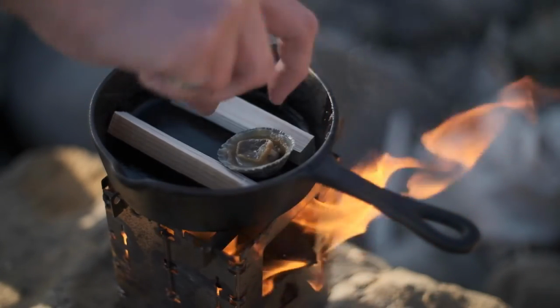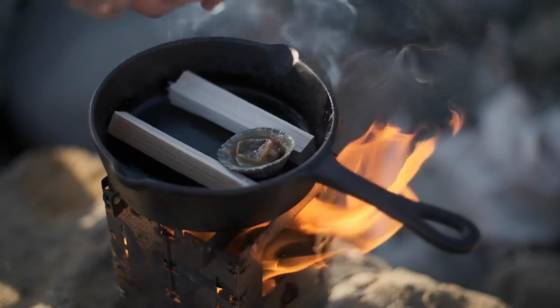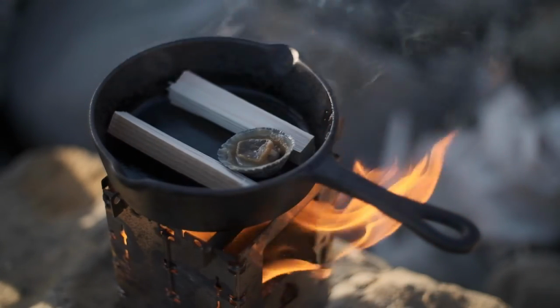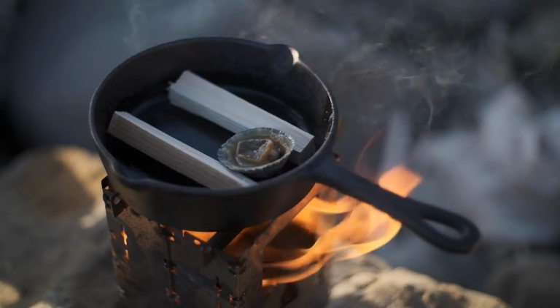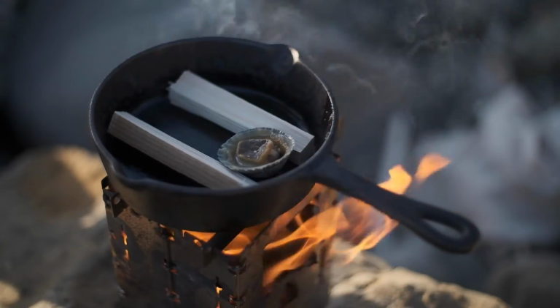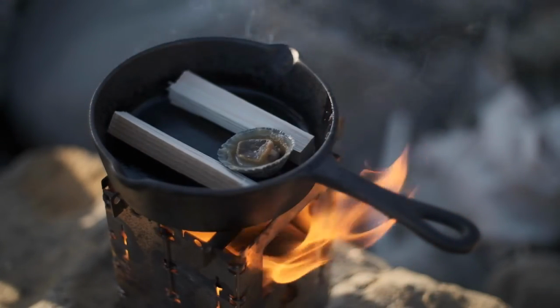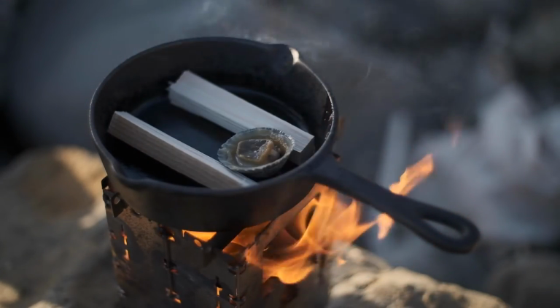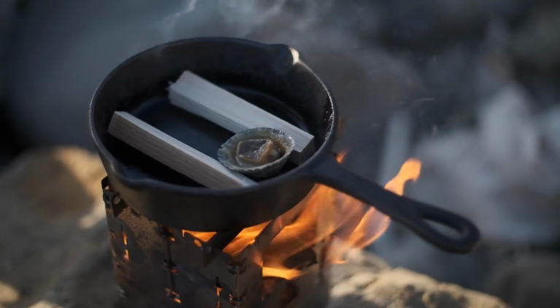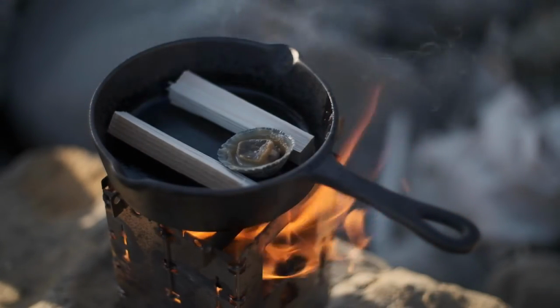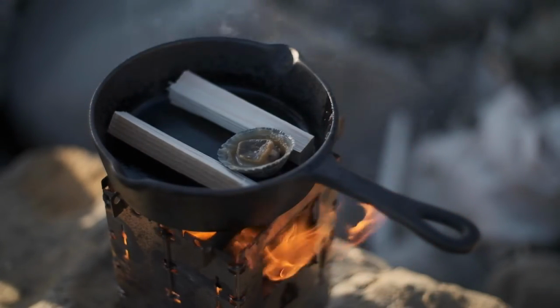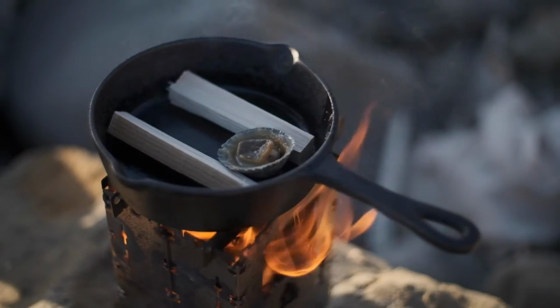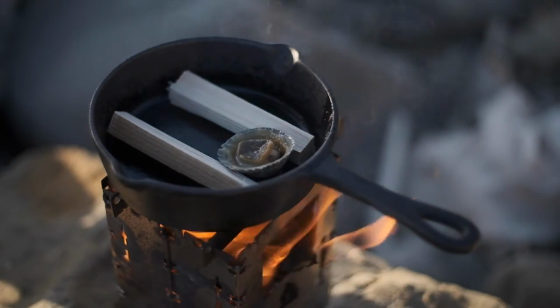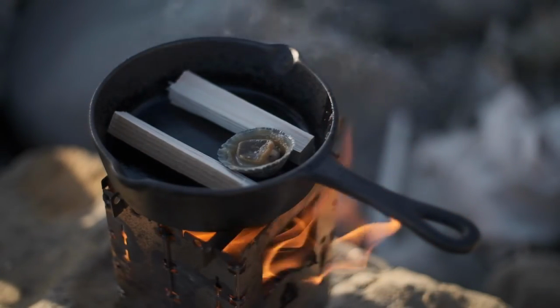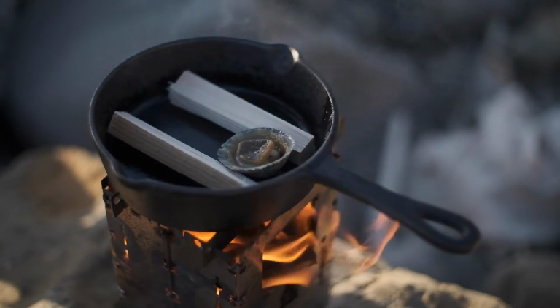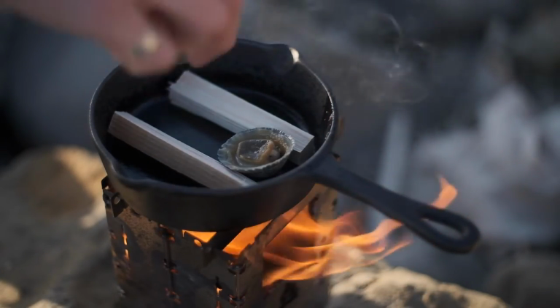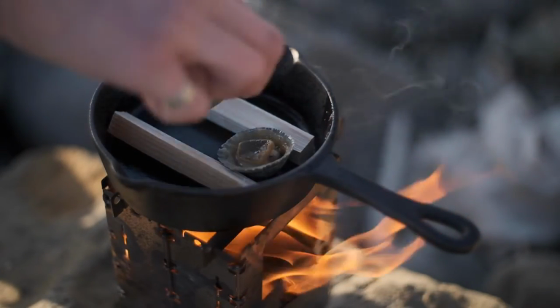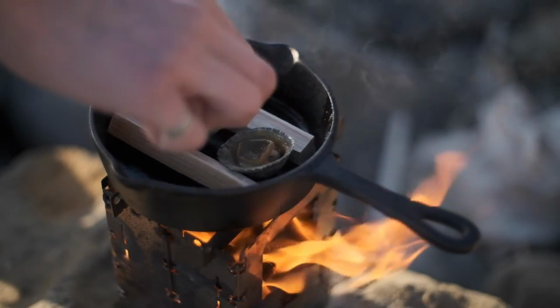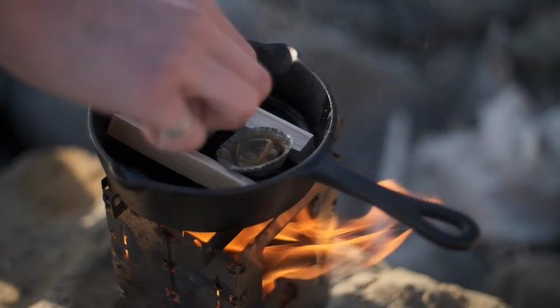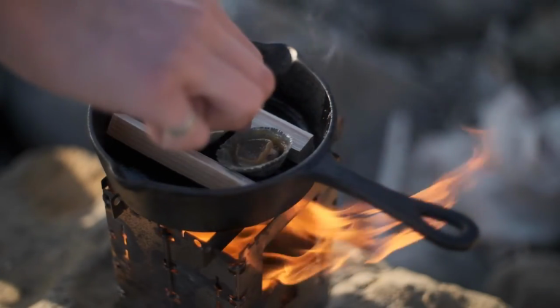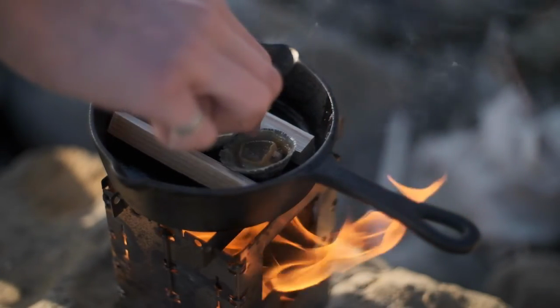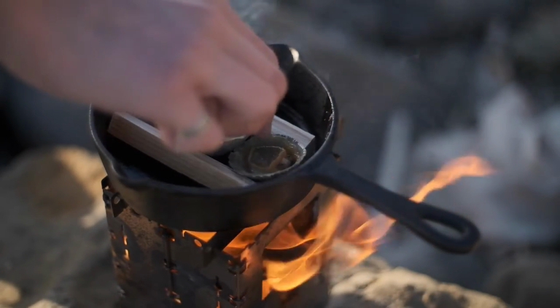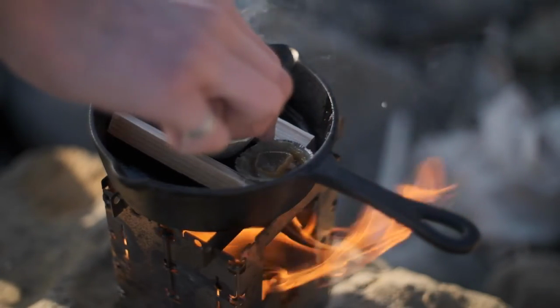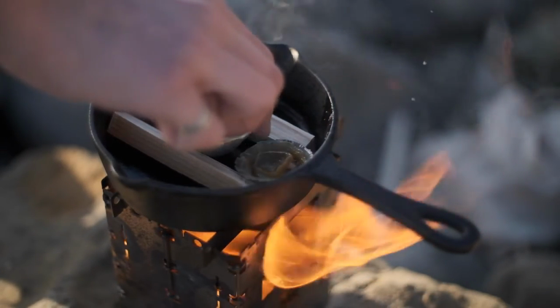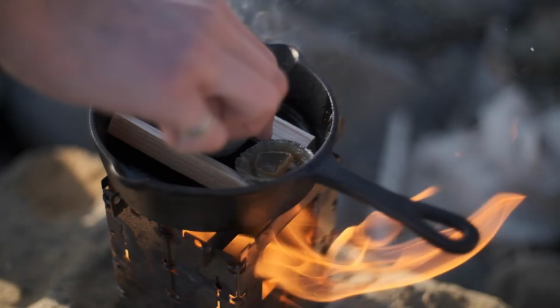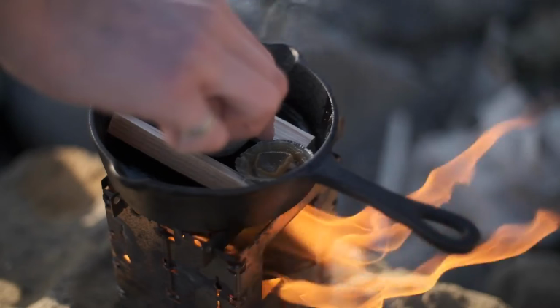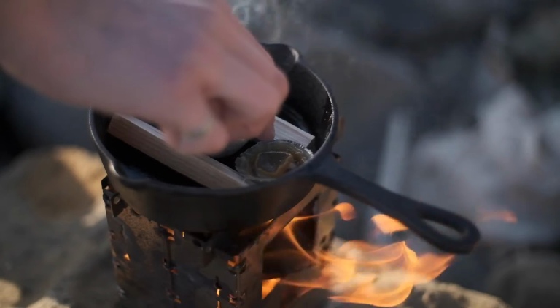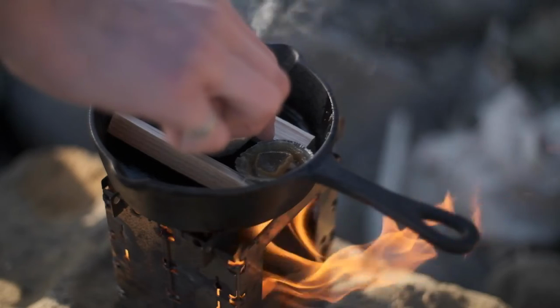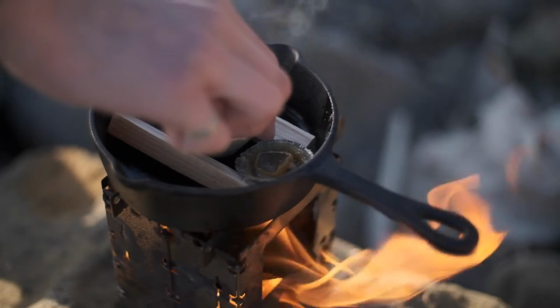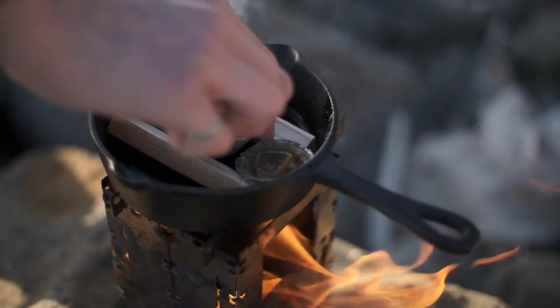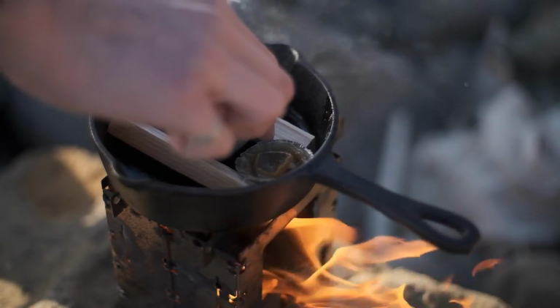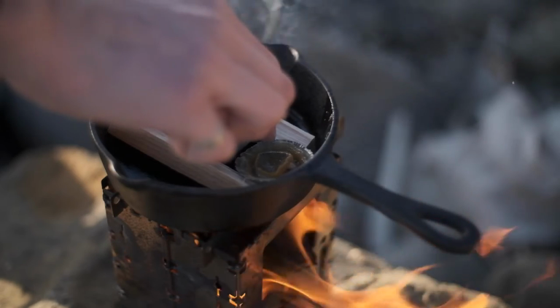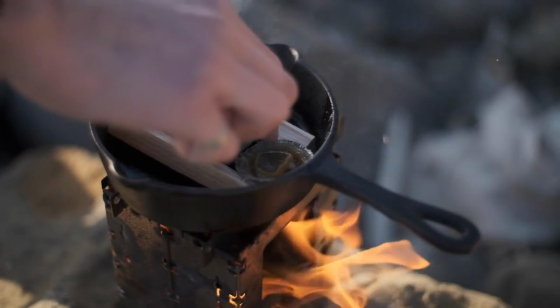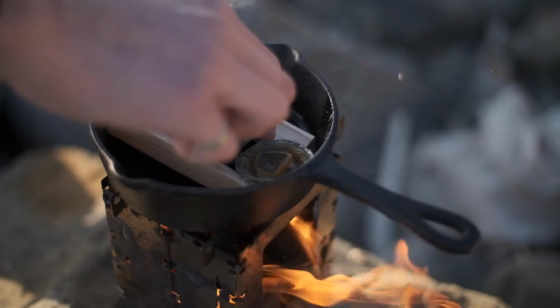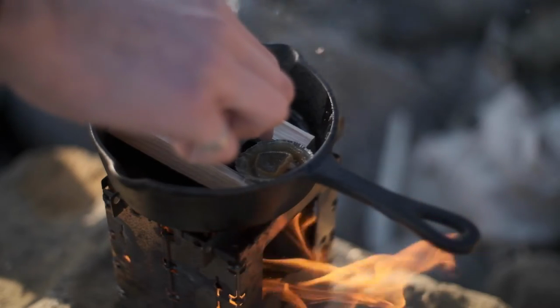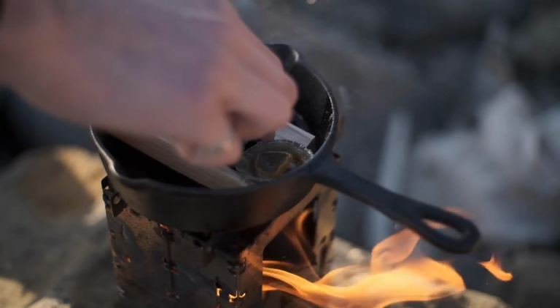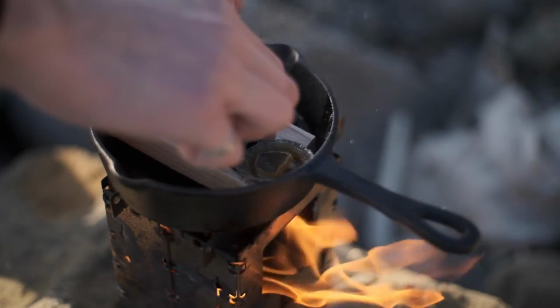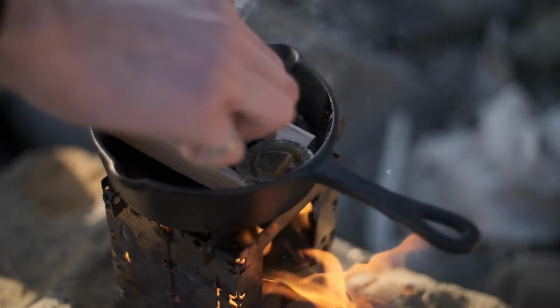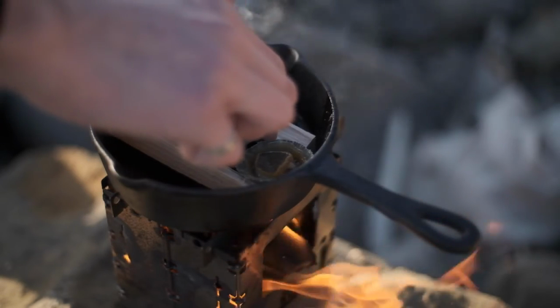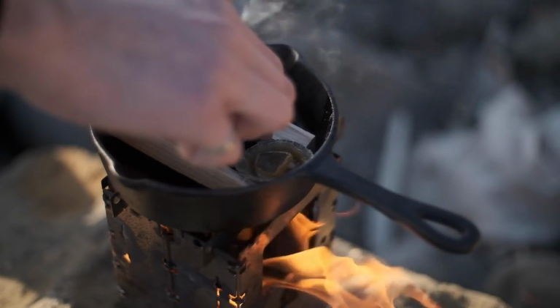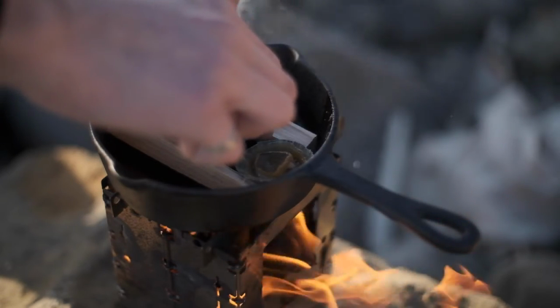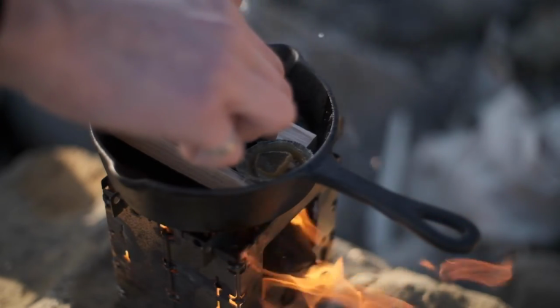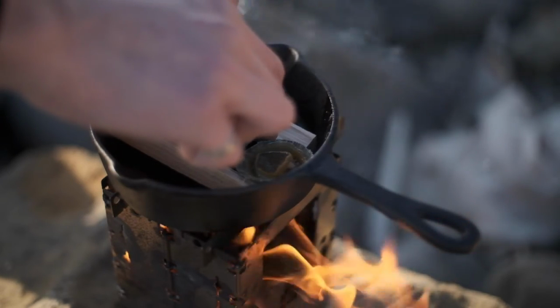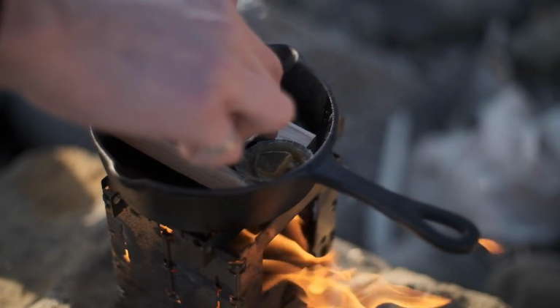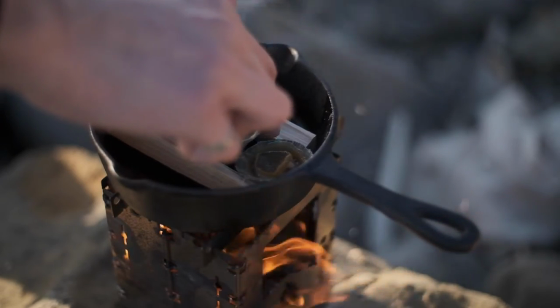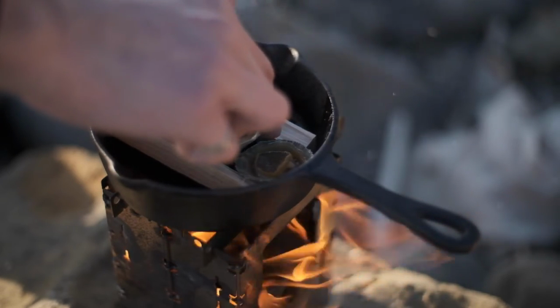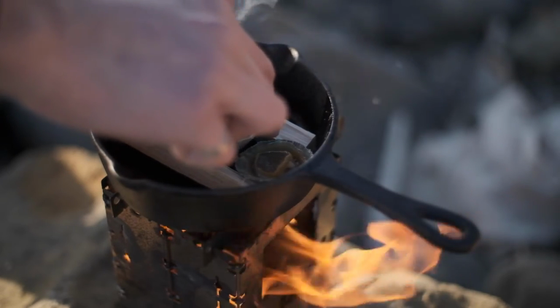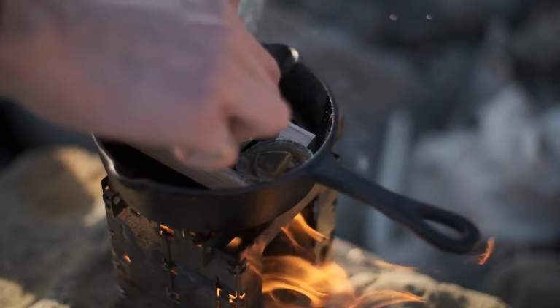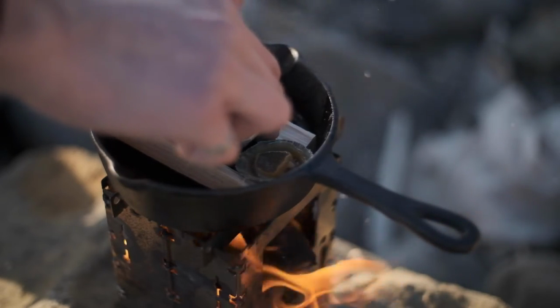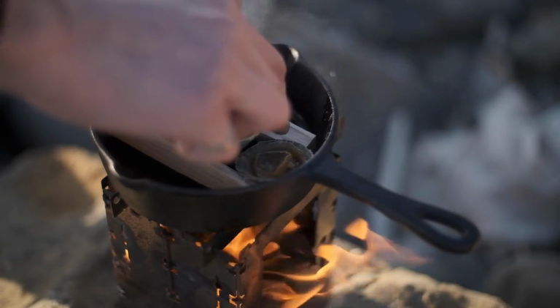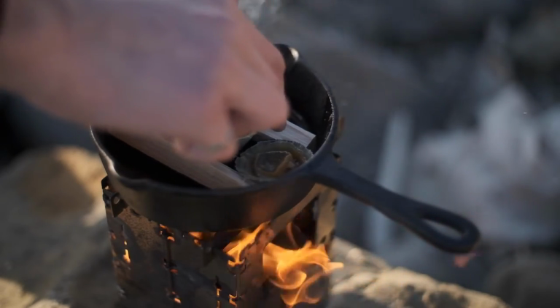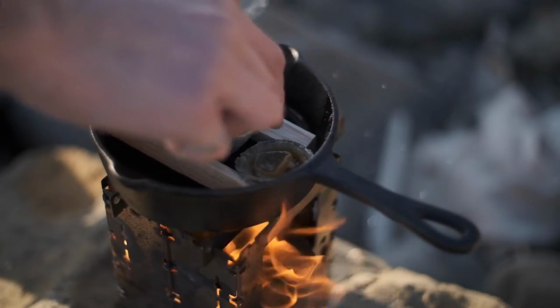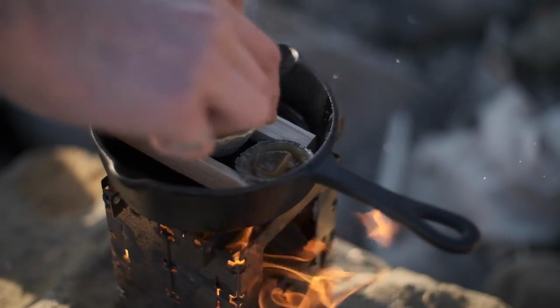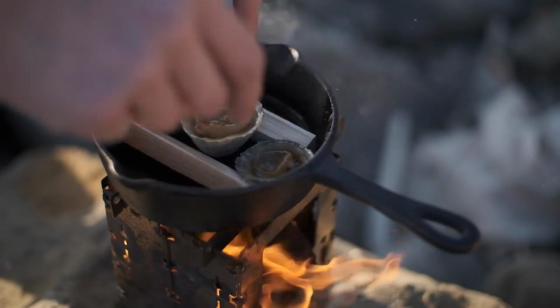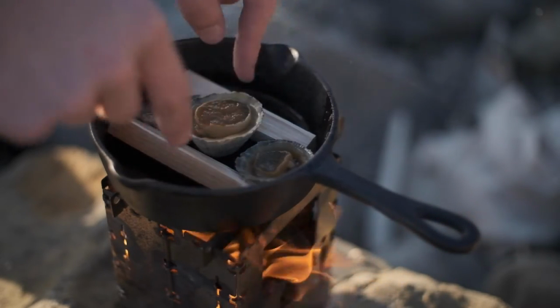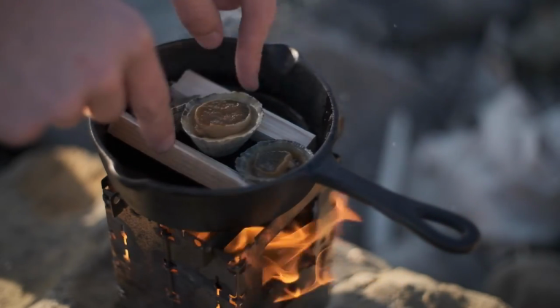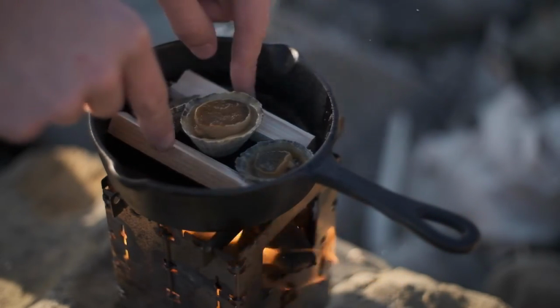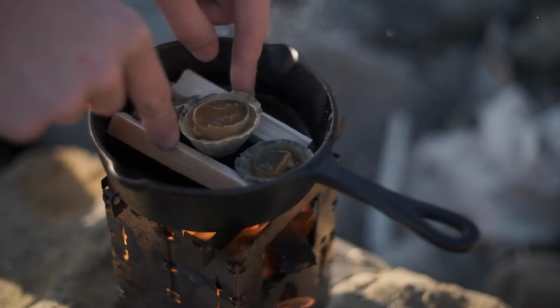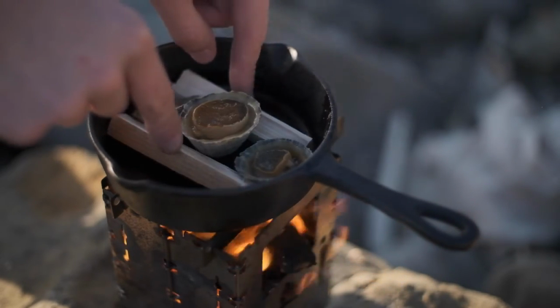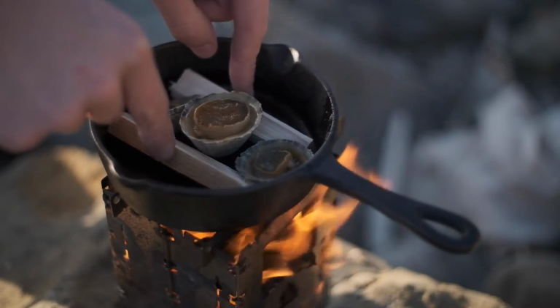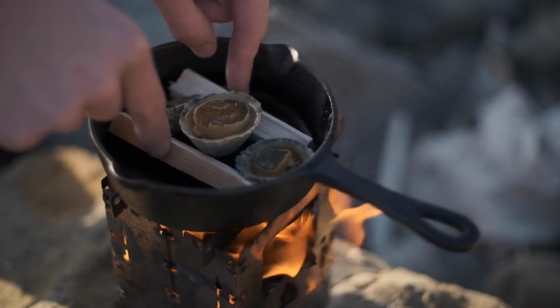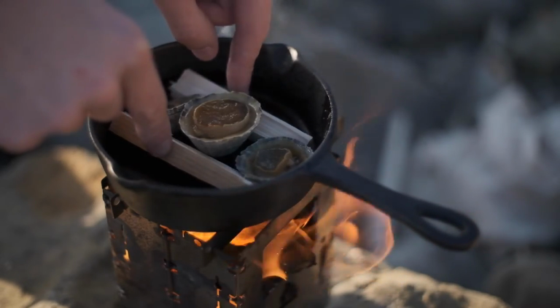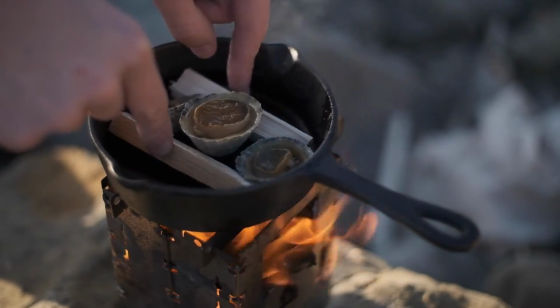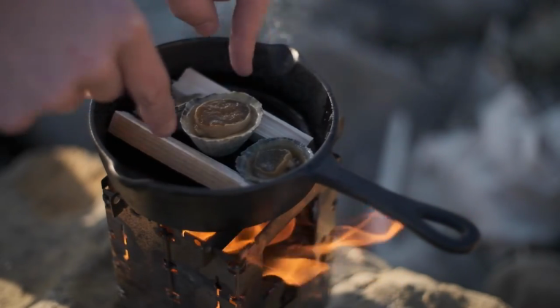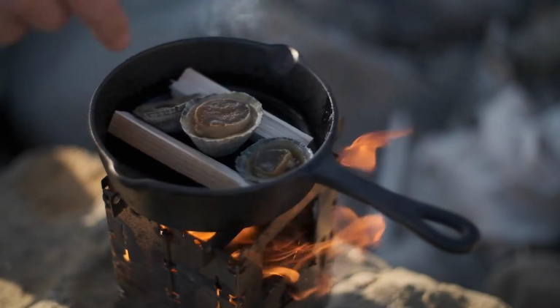Put the limpets in the pan pointy side down. This just means as they cook through and release all those lovely juices they'll be retained and won't be lost to the pan.